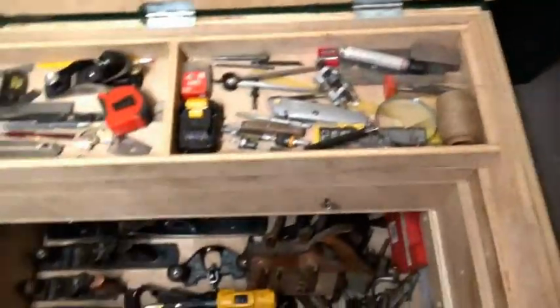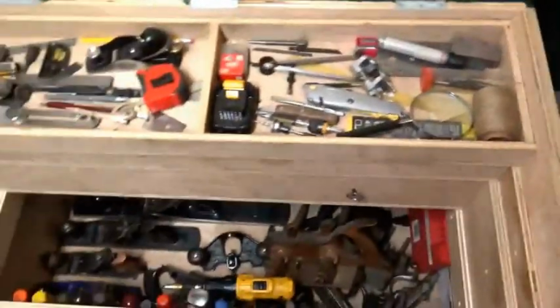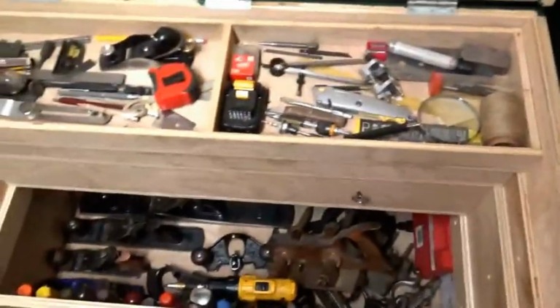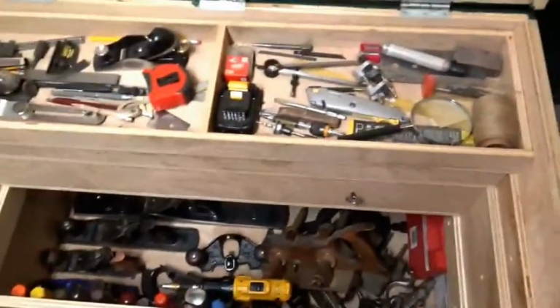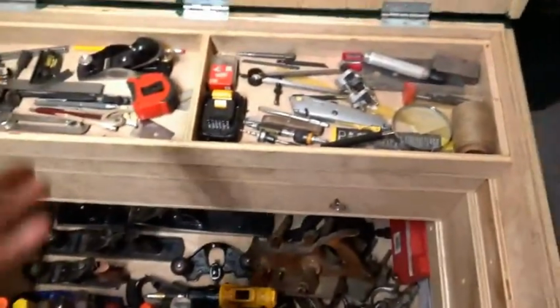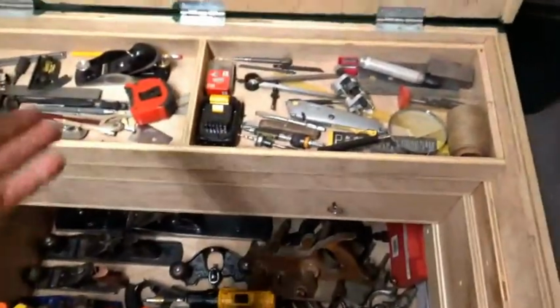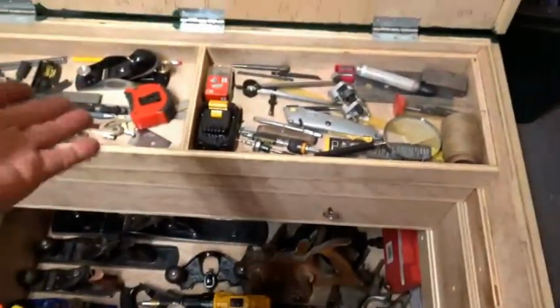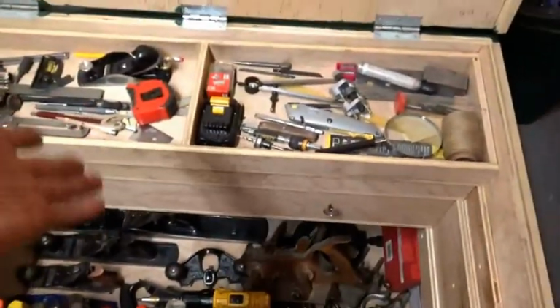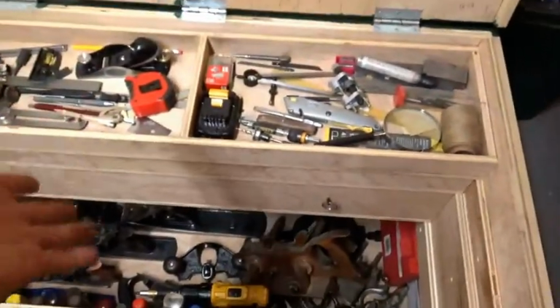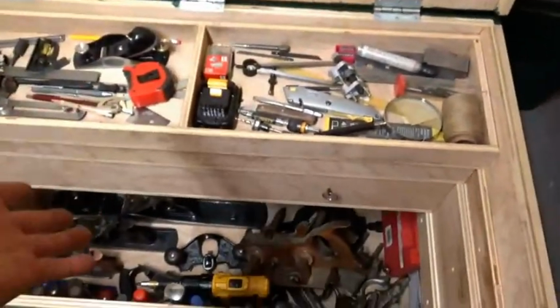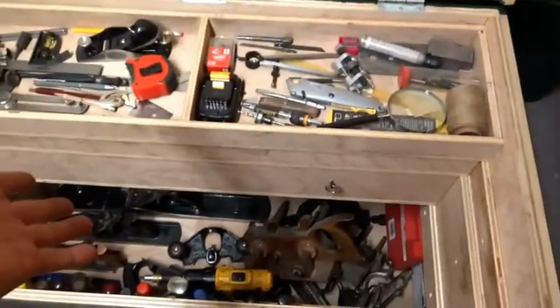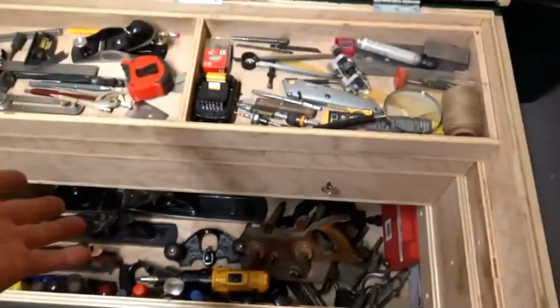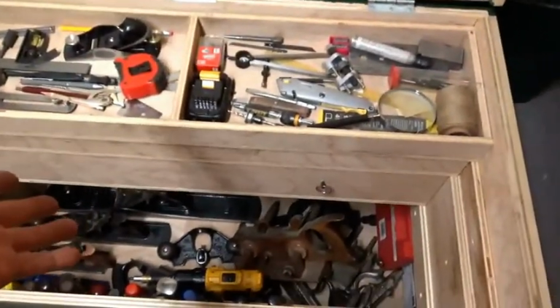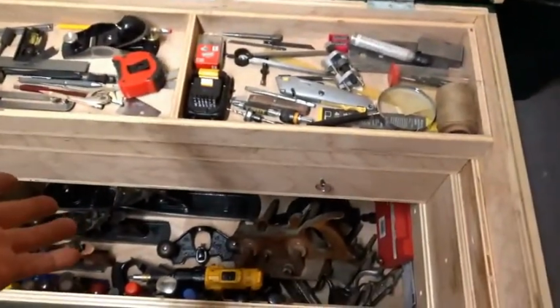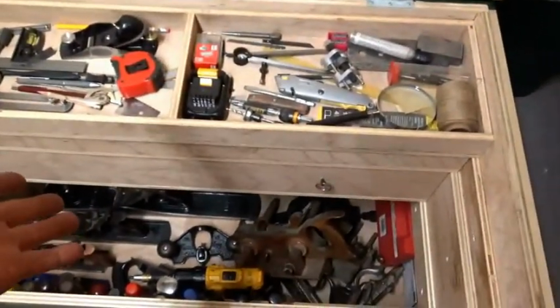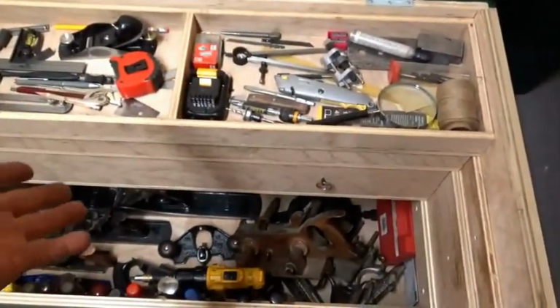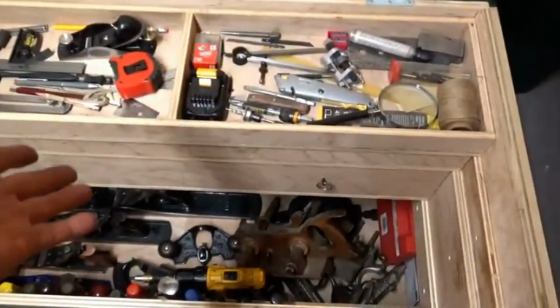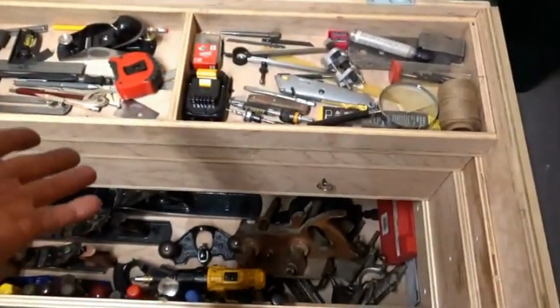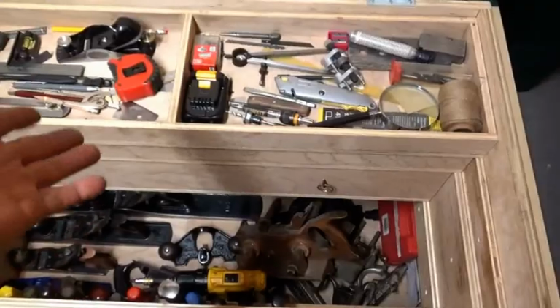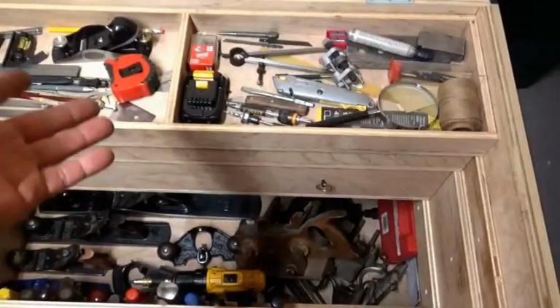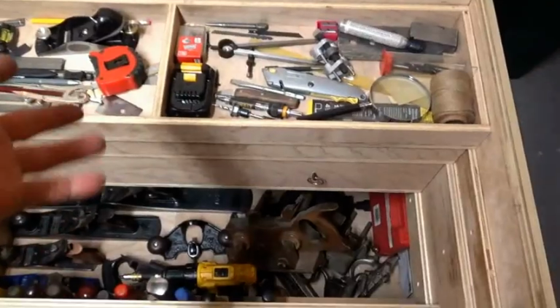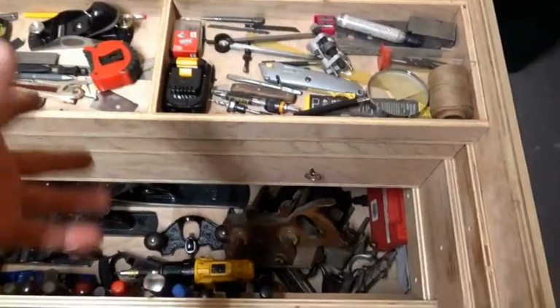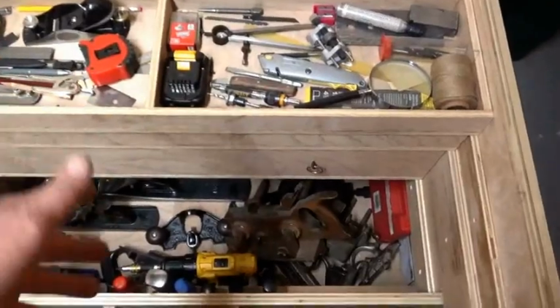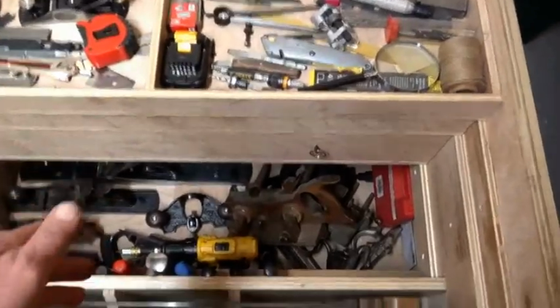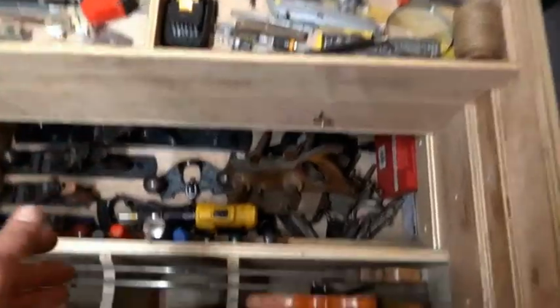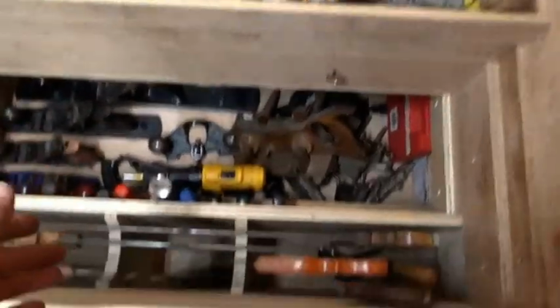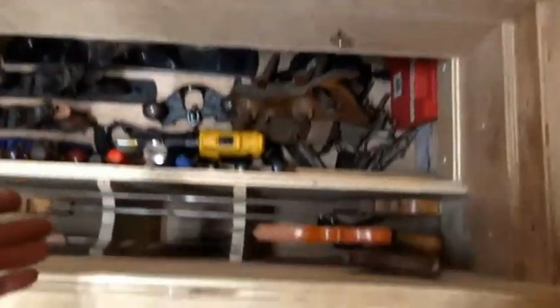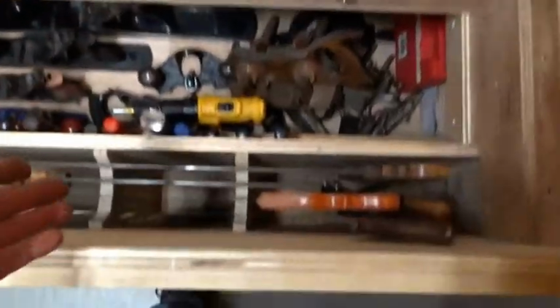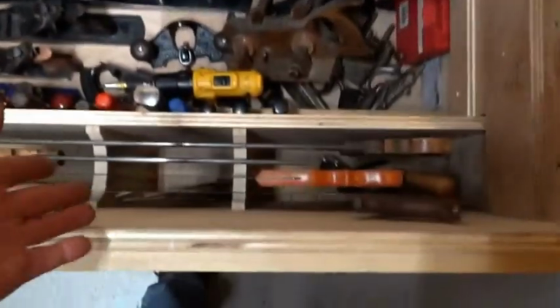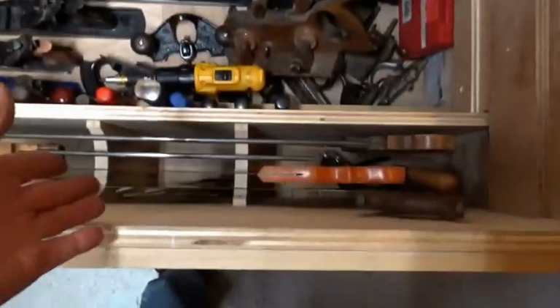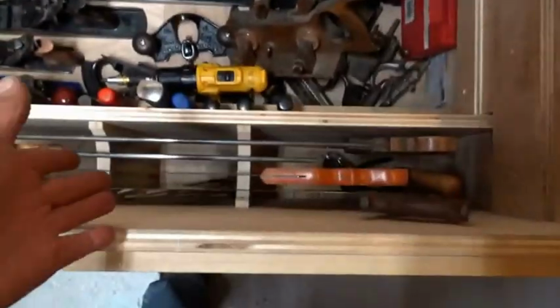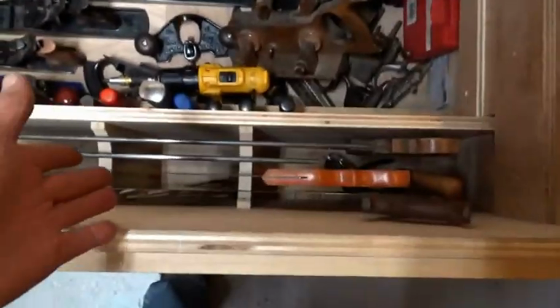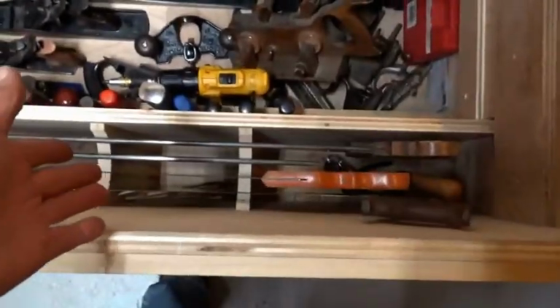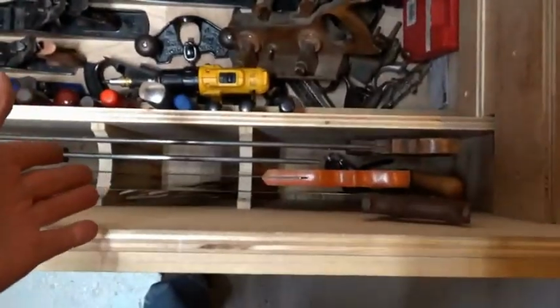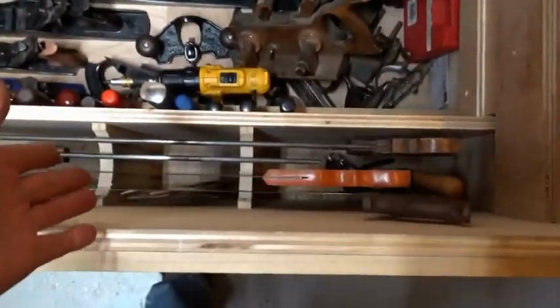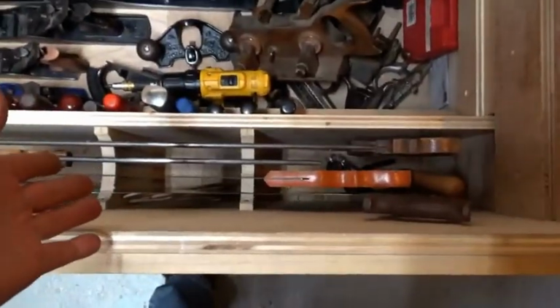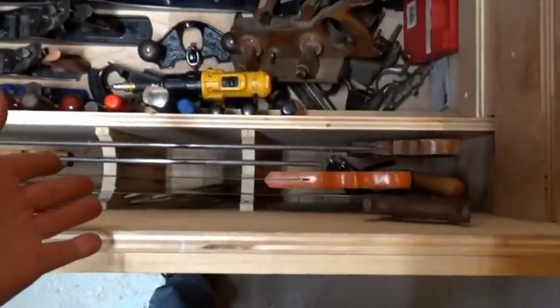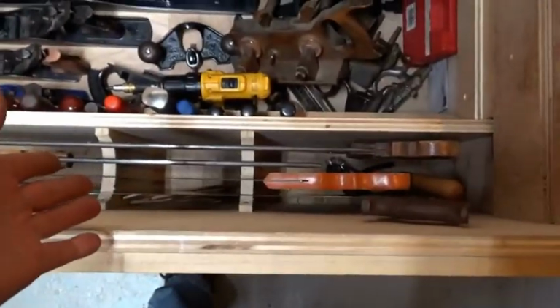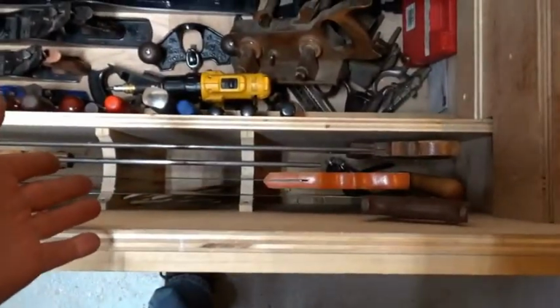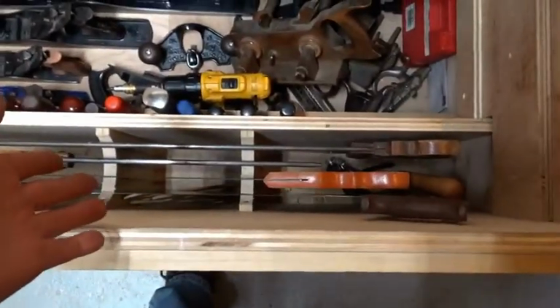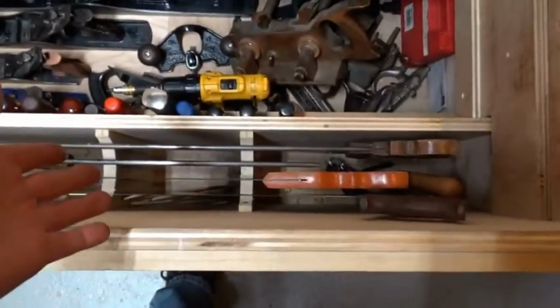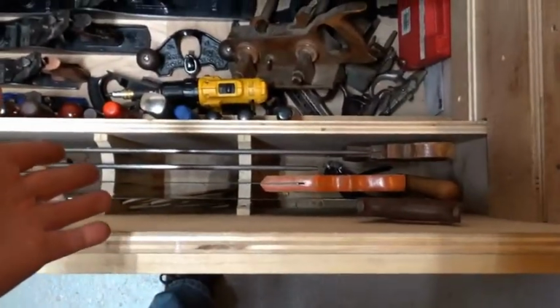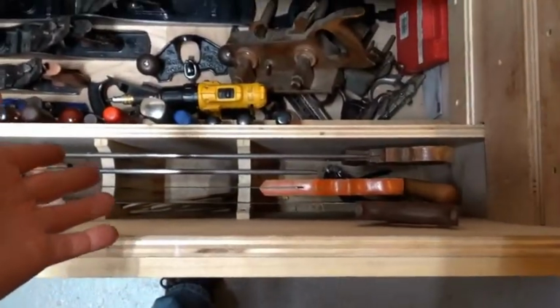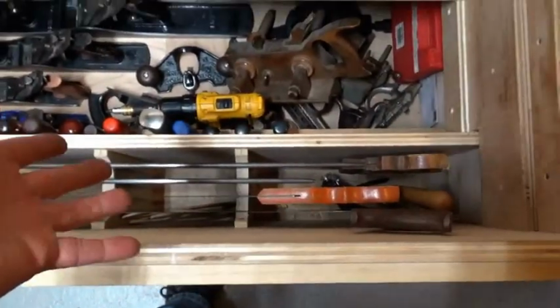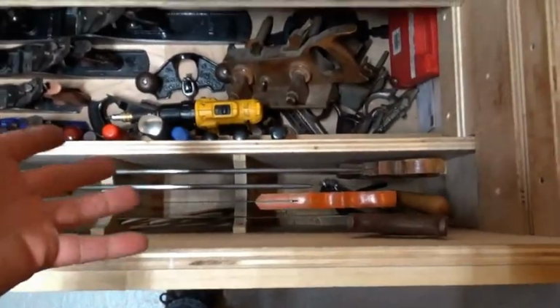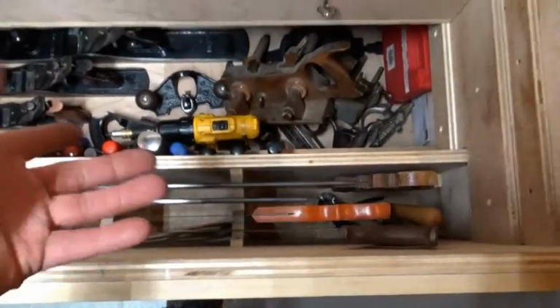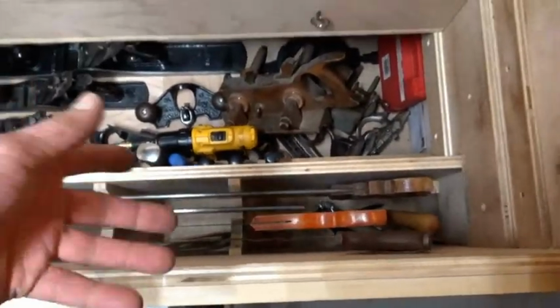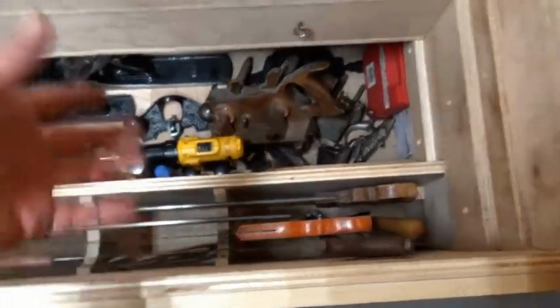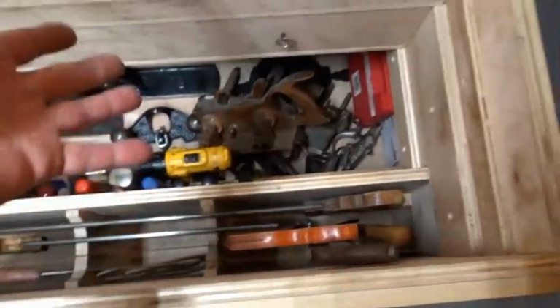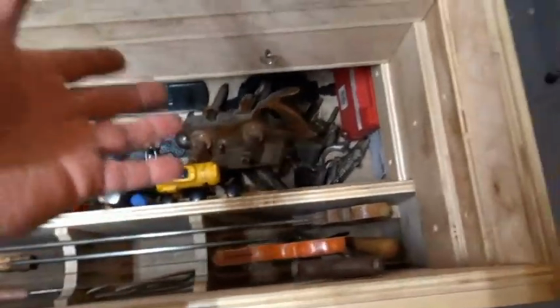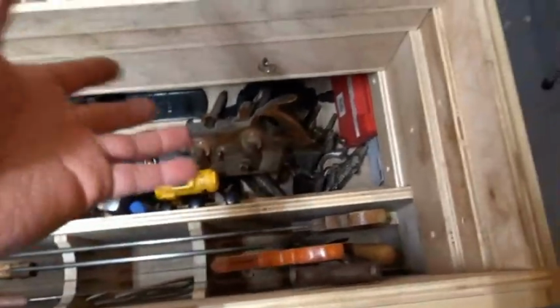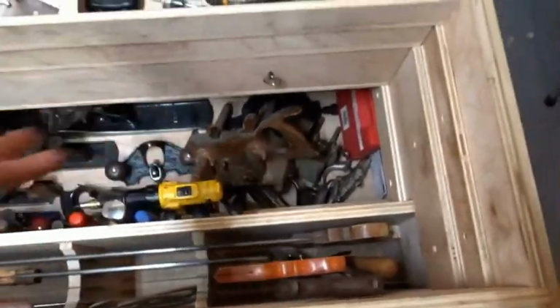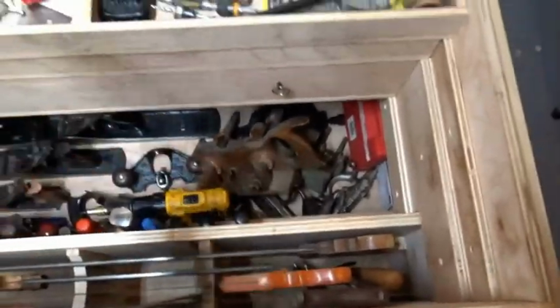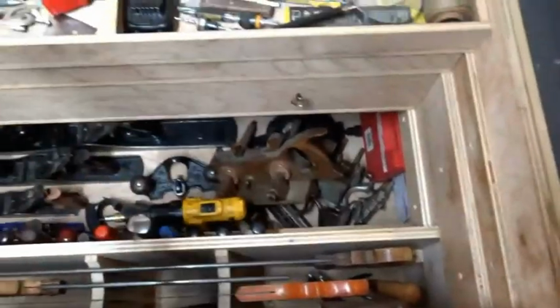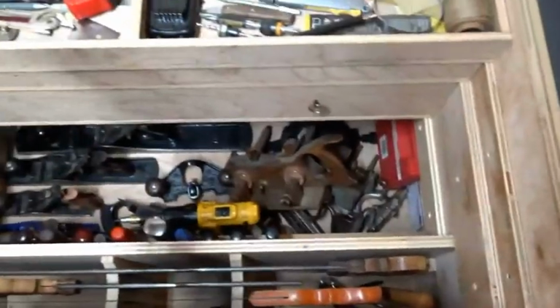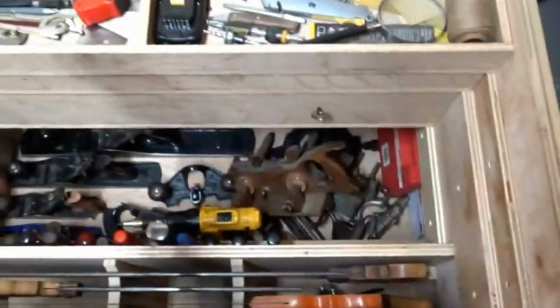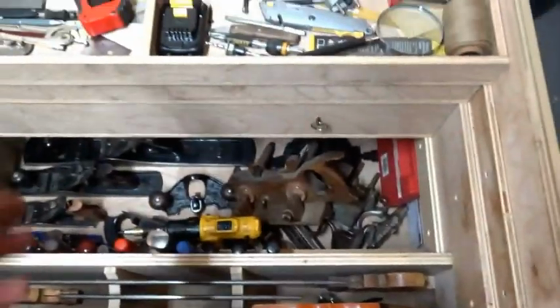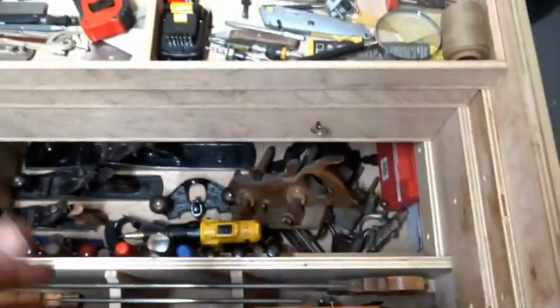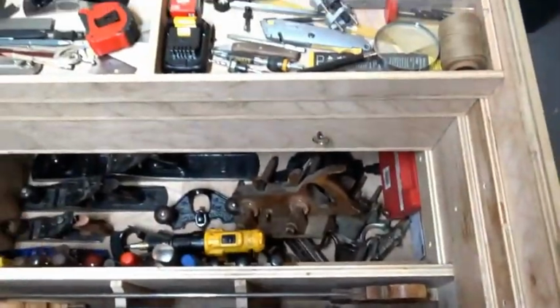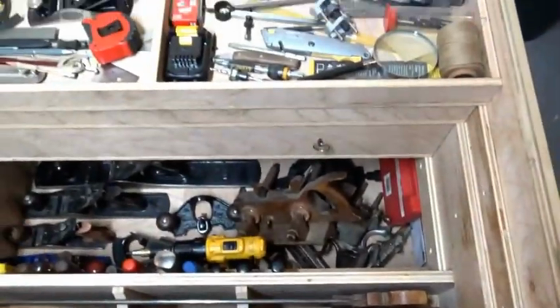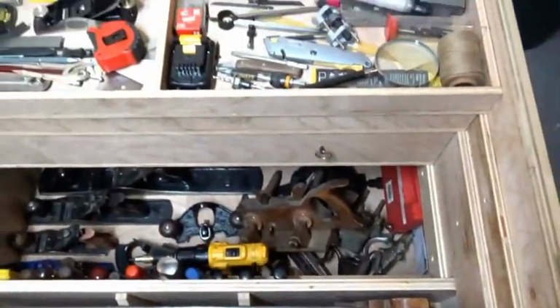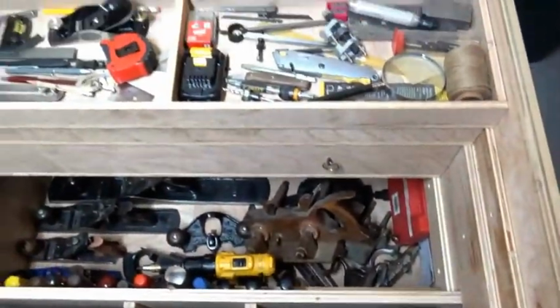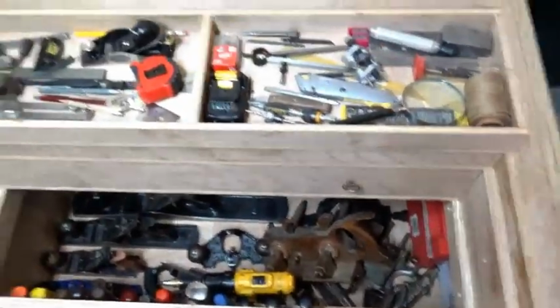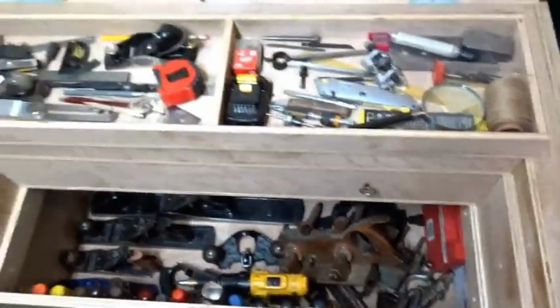We have three sliding tills, a fixed saw till, and then of course the stuff on the bottom.